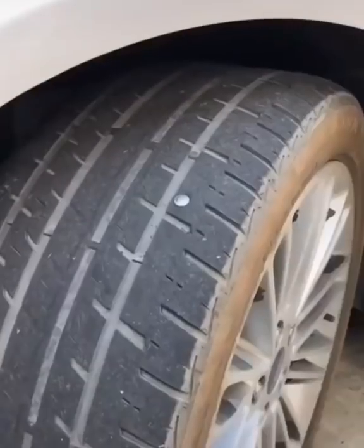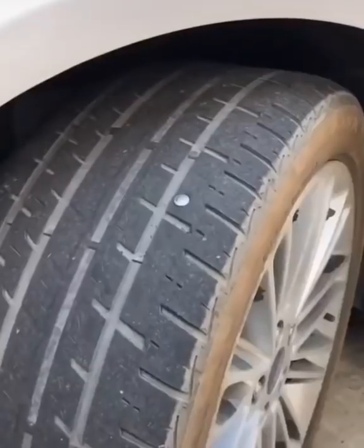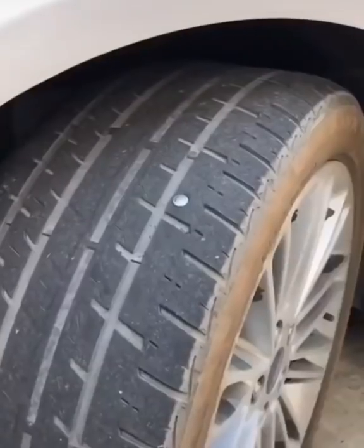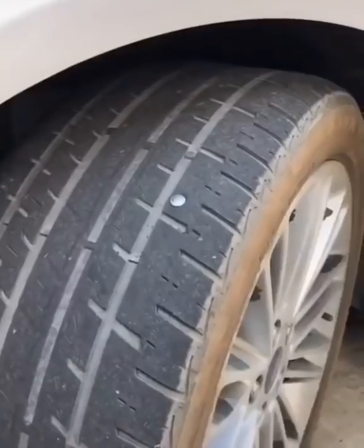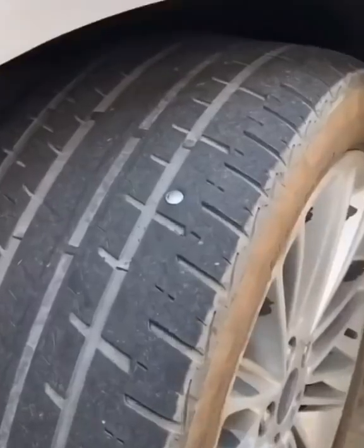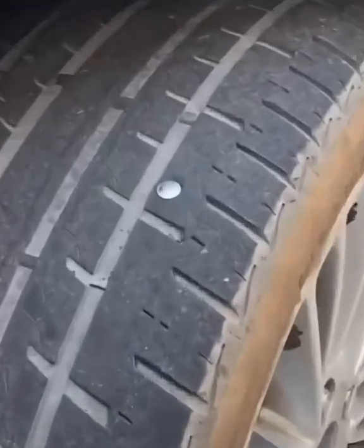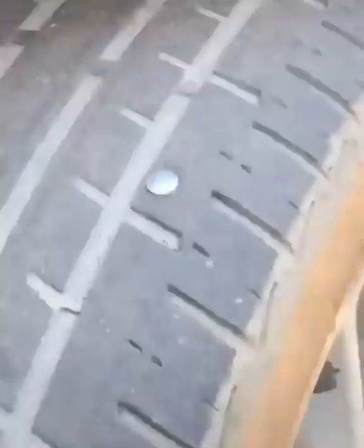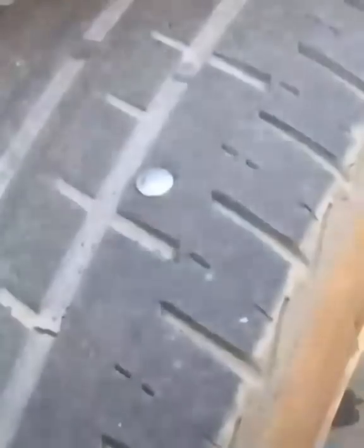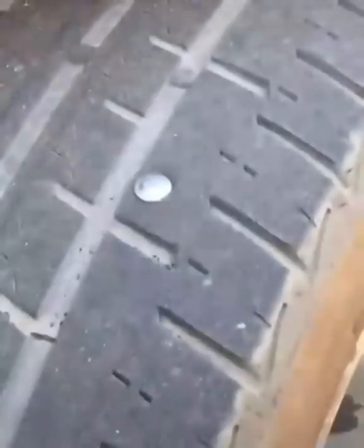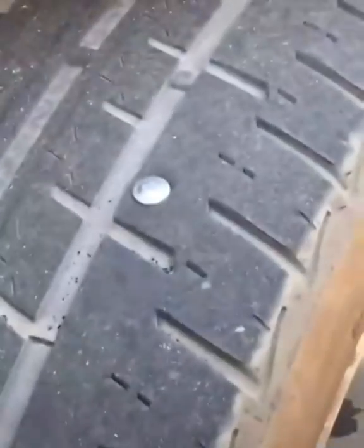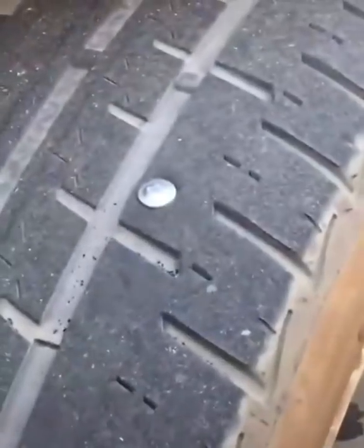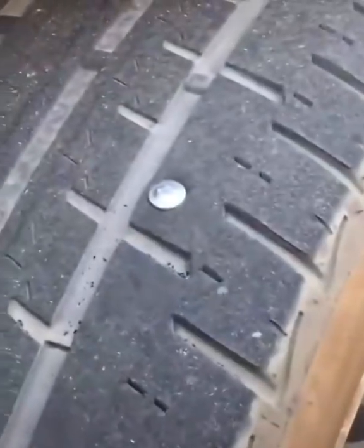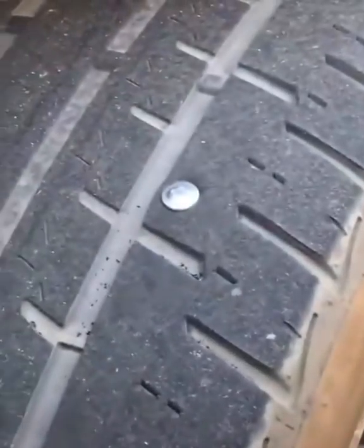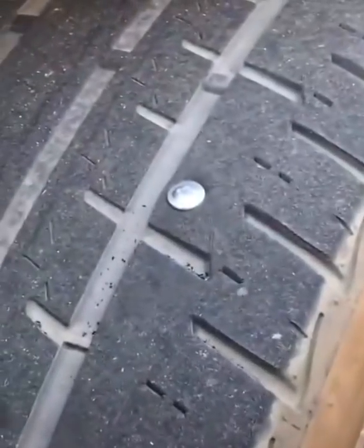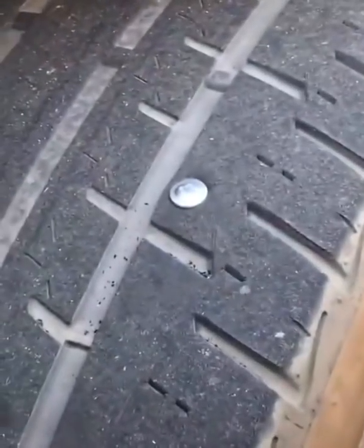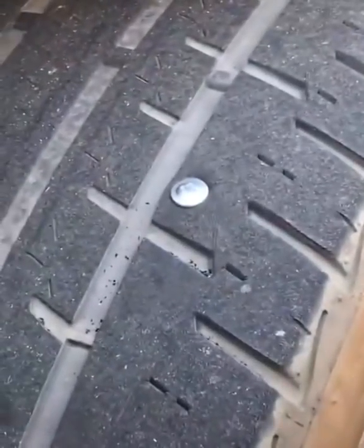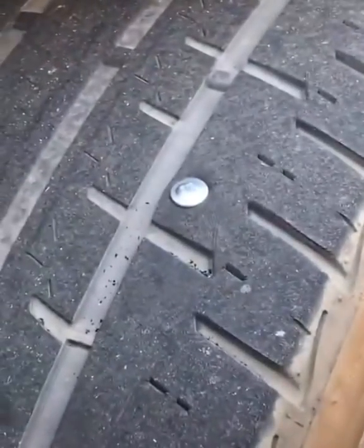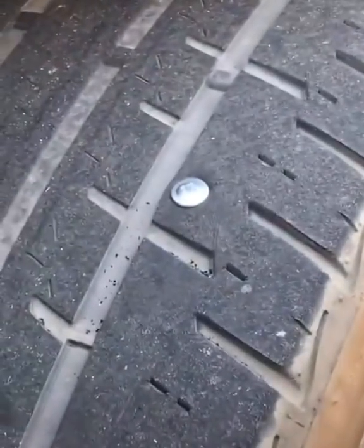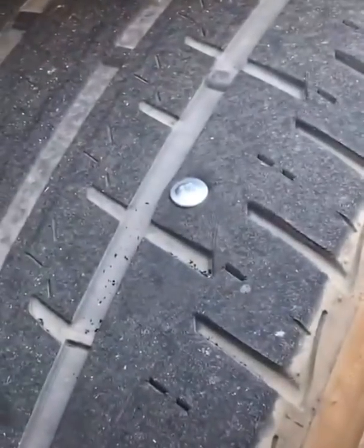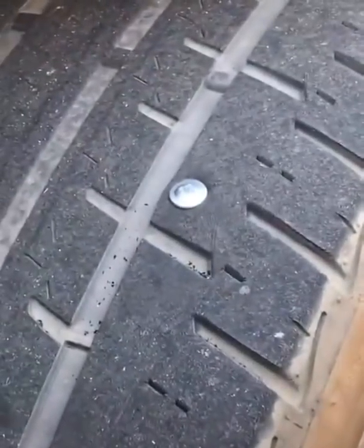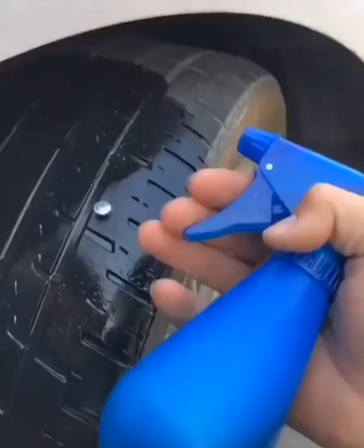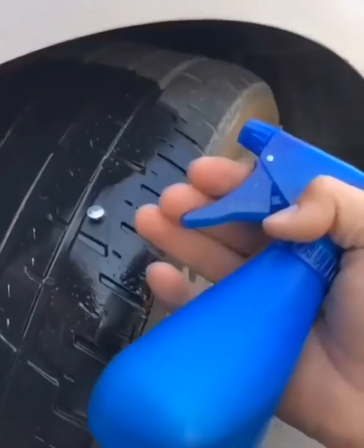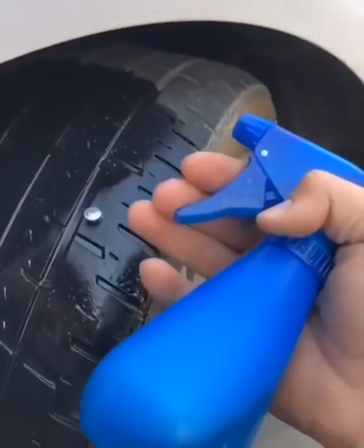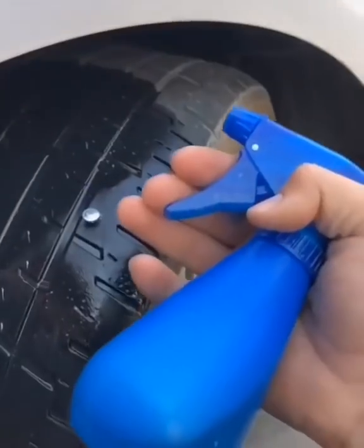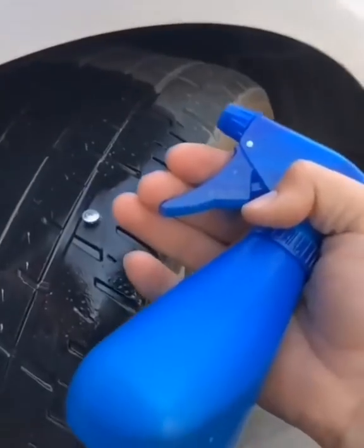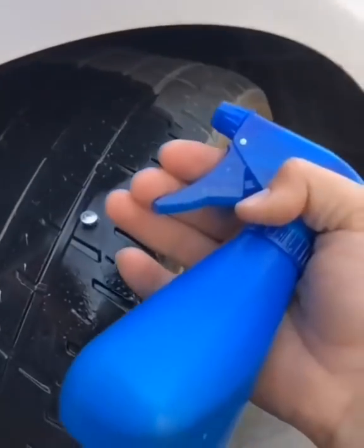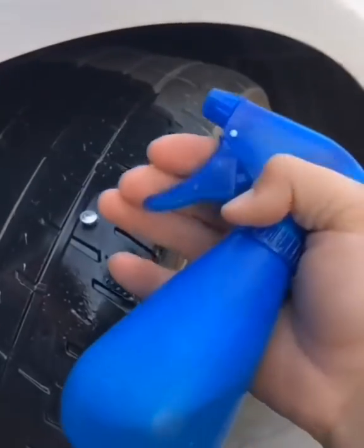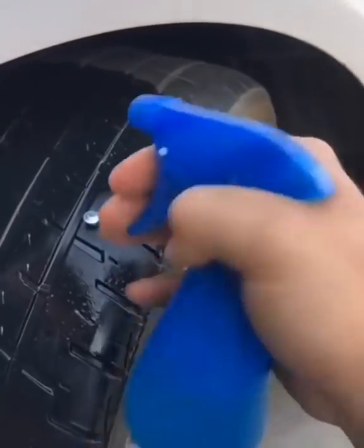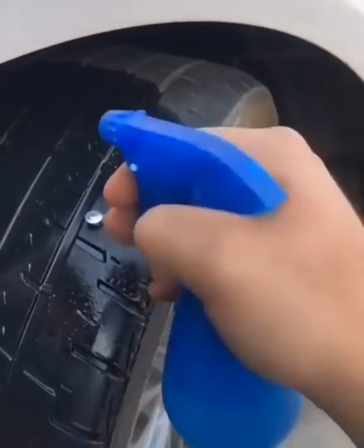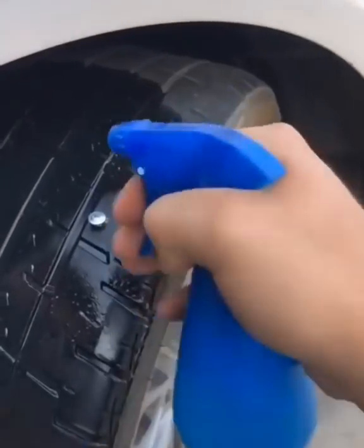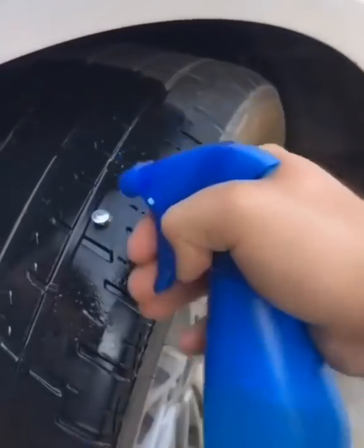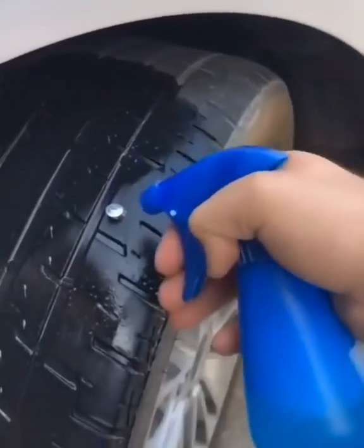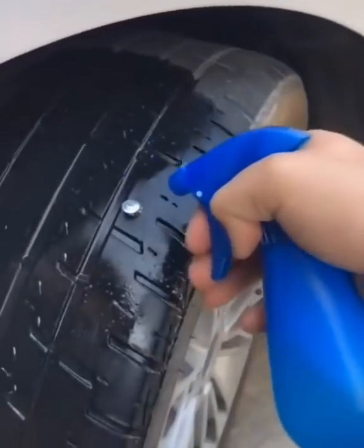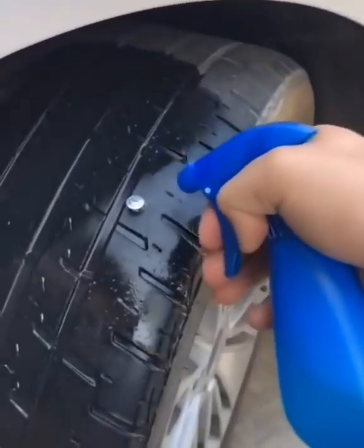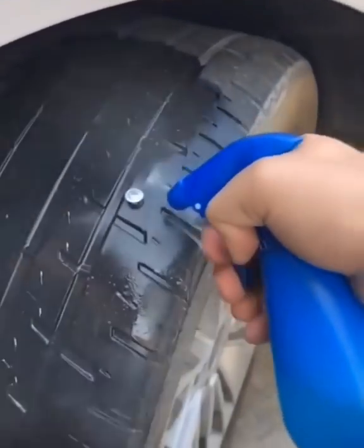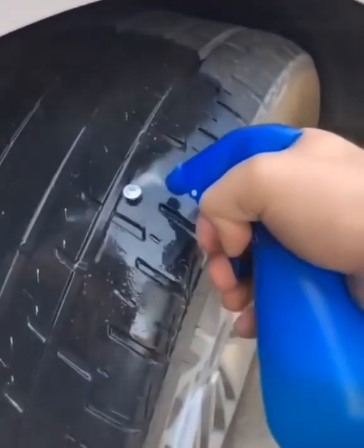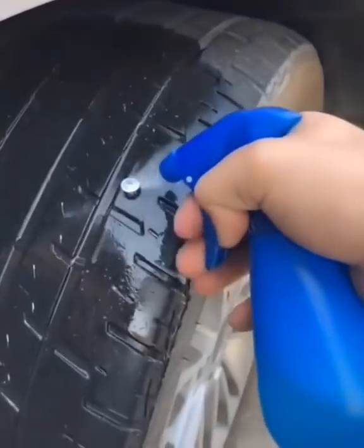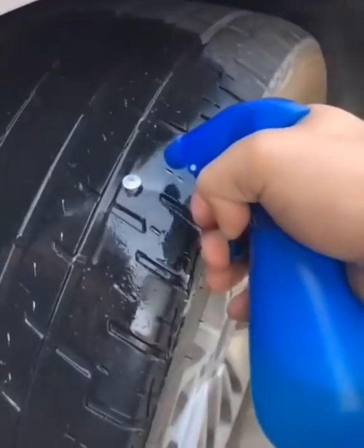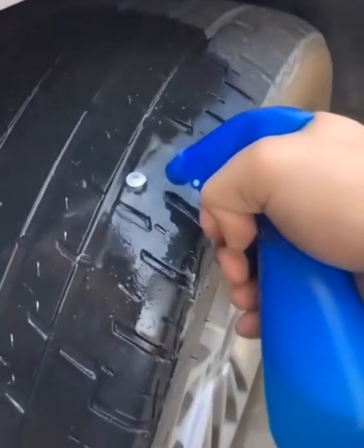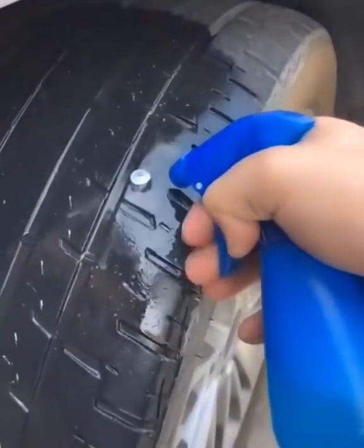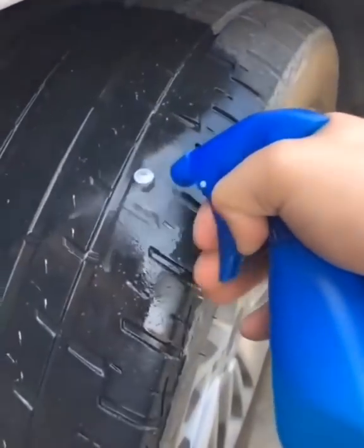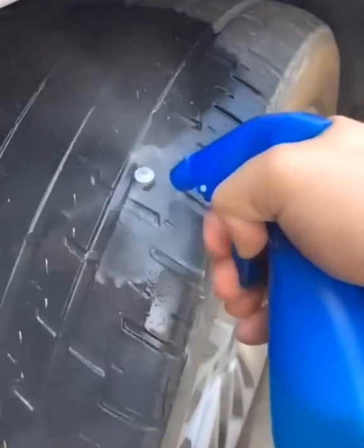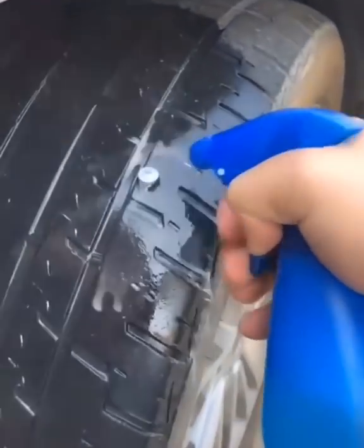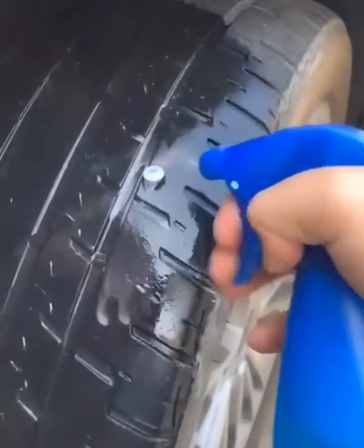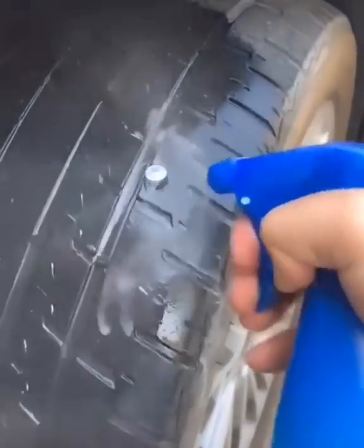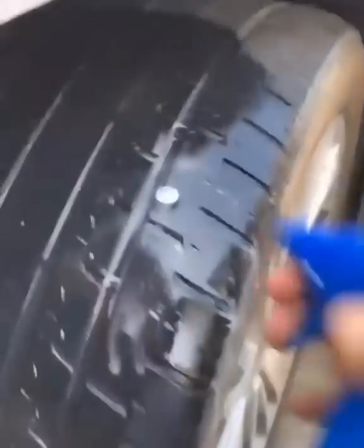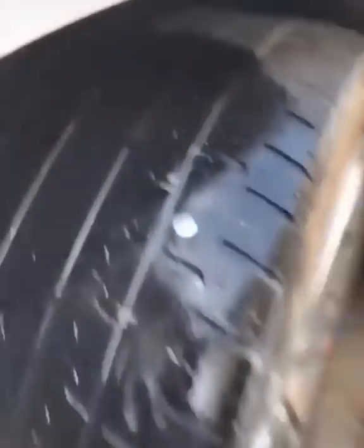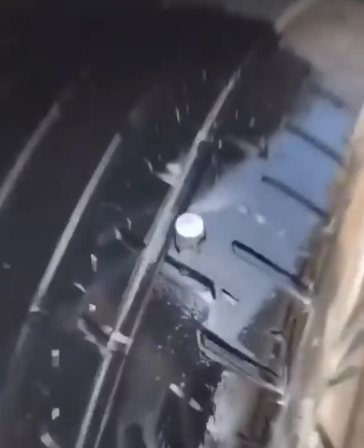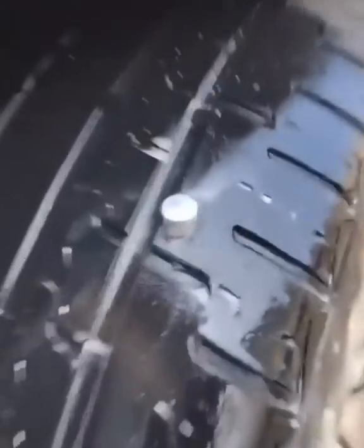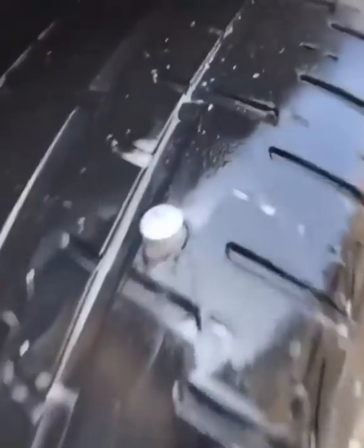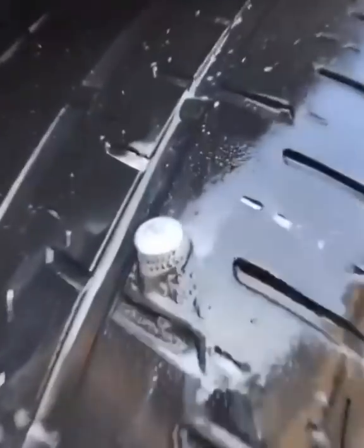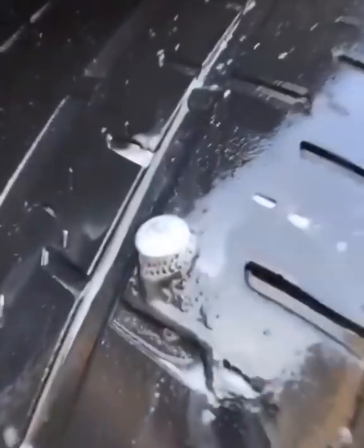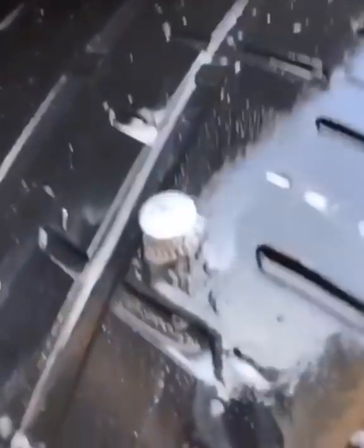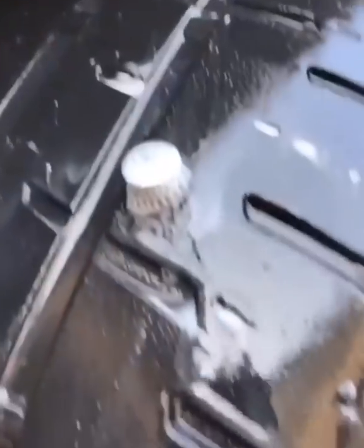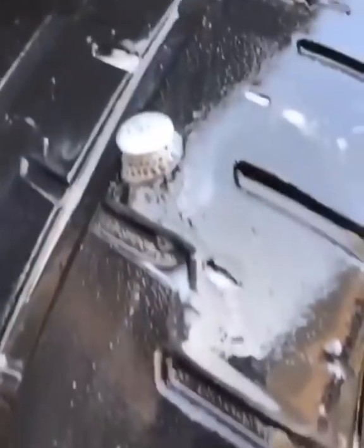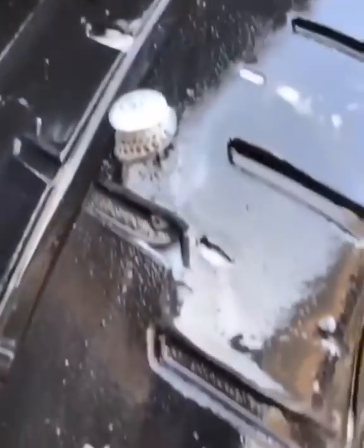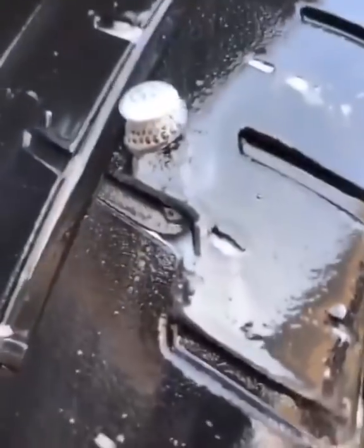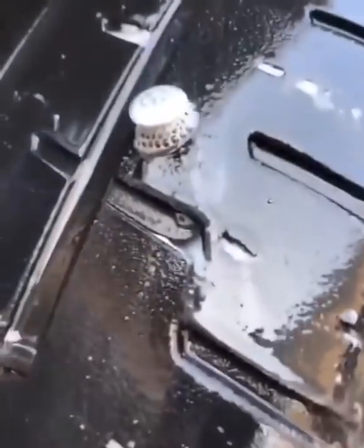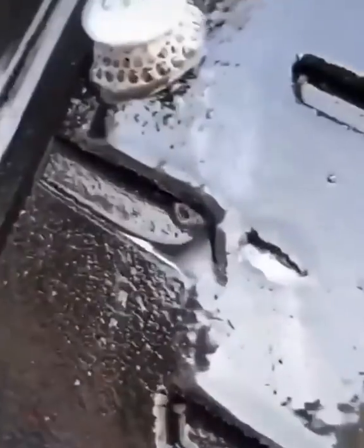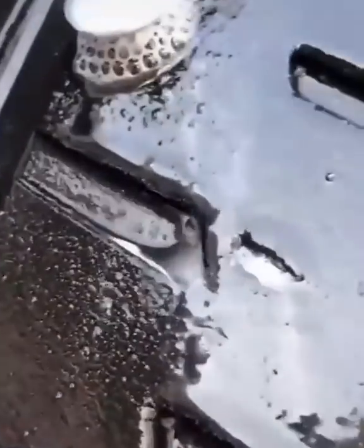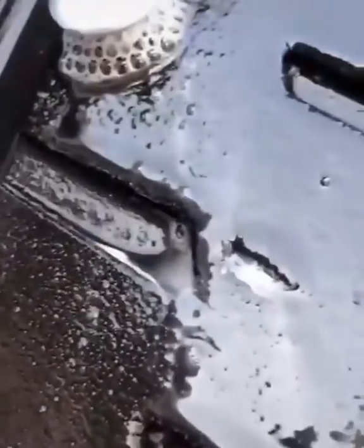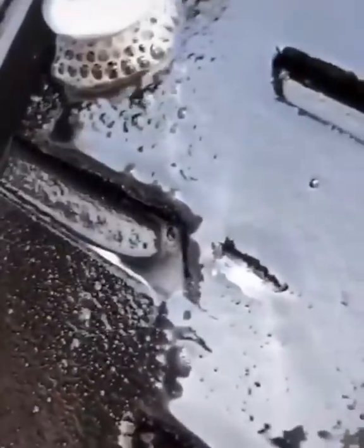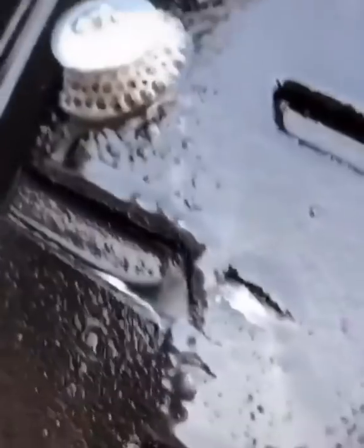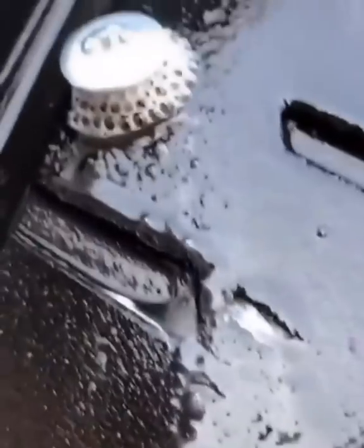If you have a nail in your tire or your tire is just leaking air, you can spray it with some water and dish soap to see if it's leaking air. If it bubbles up just like that, that means it's leaking air.